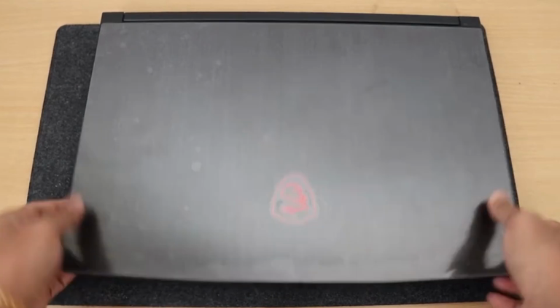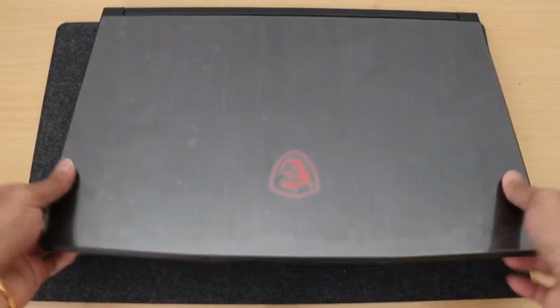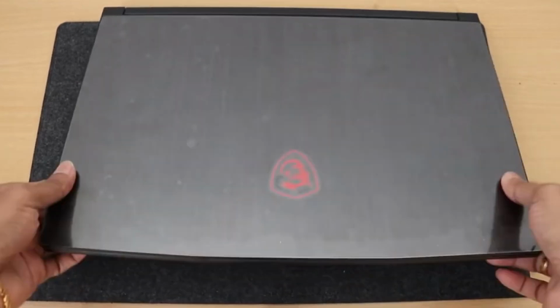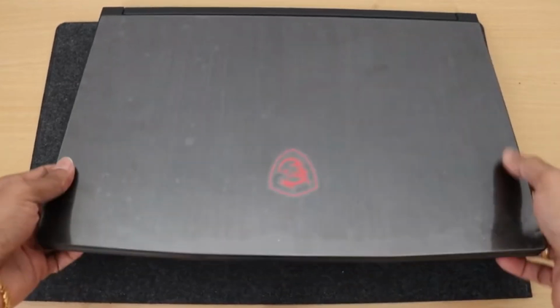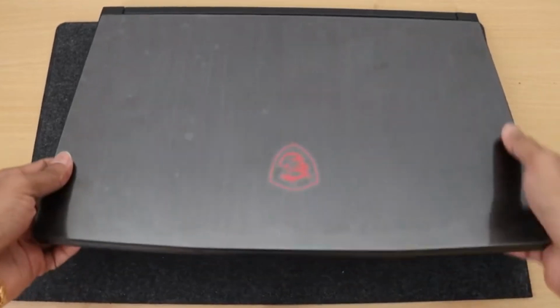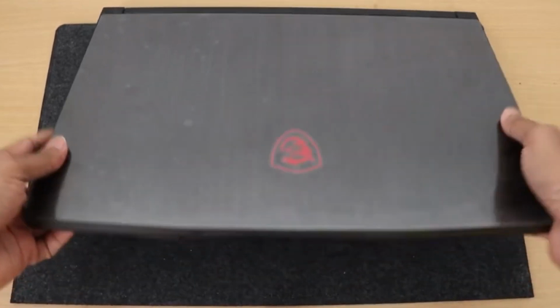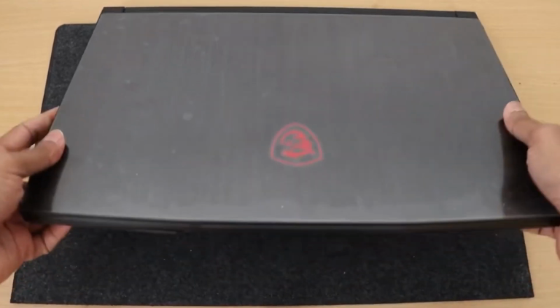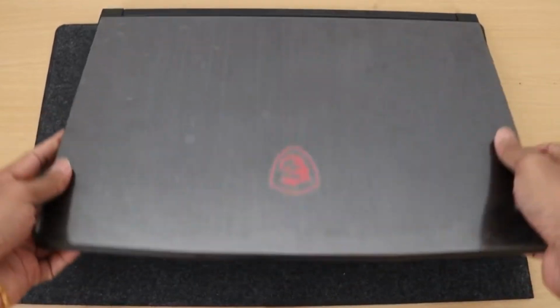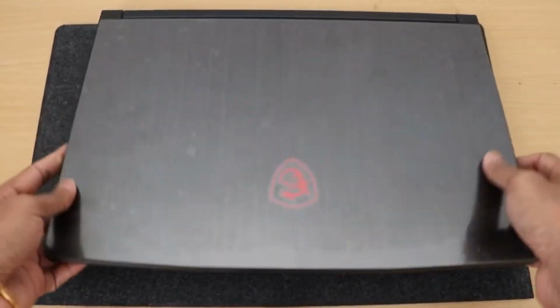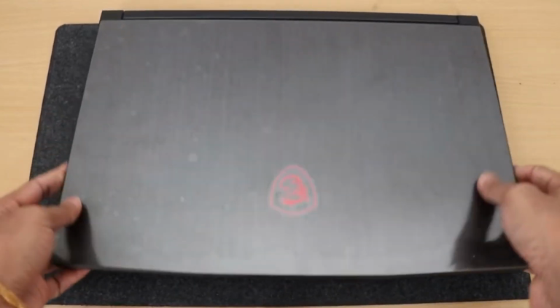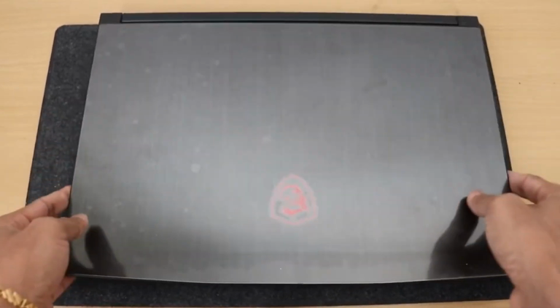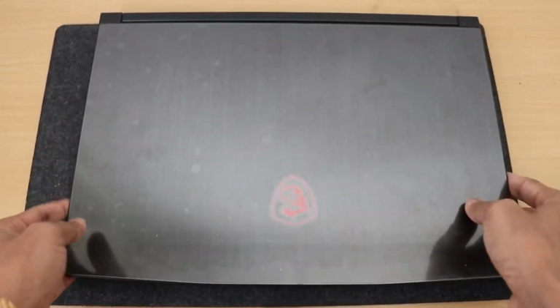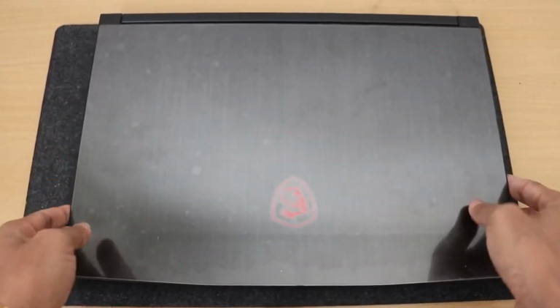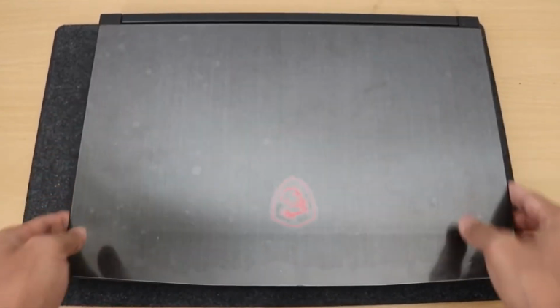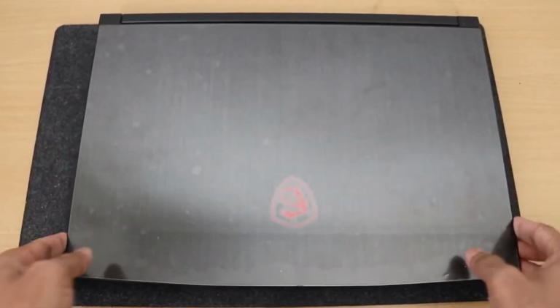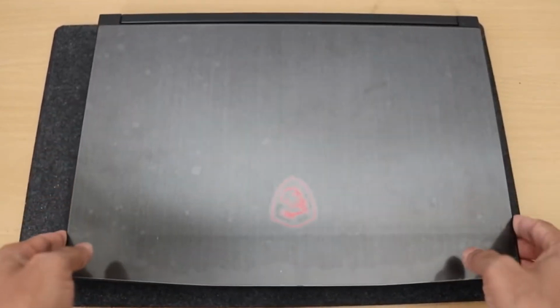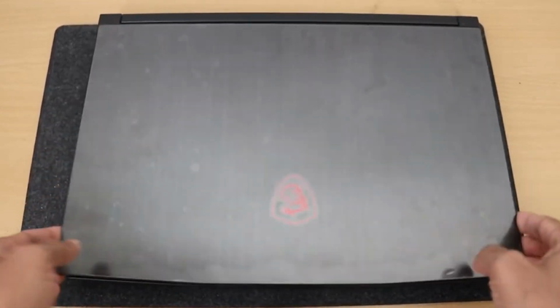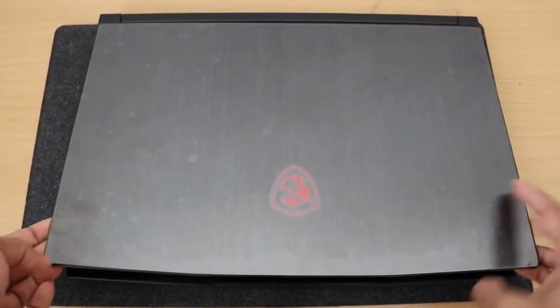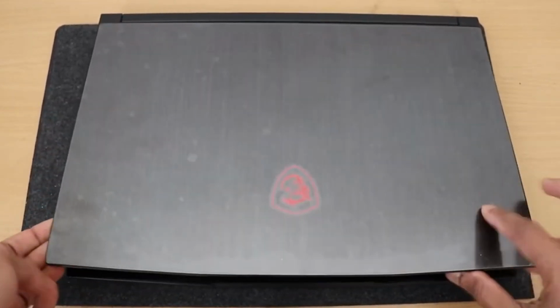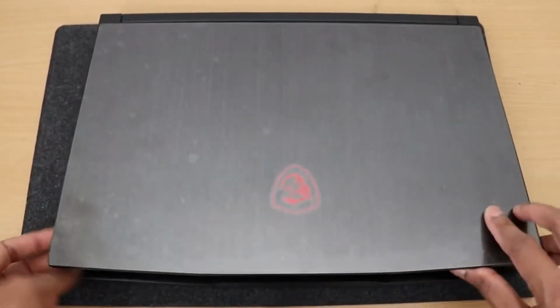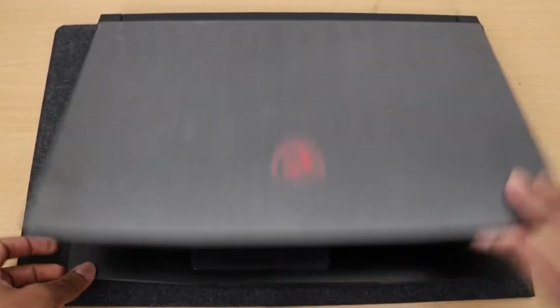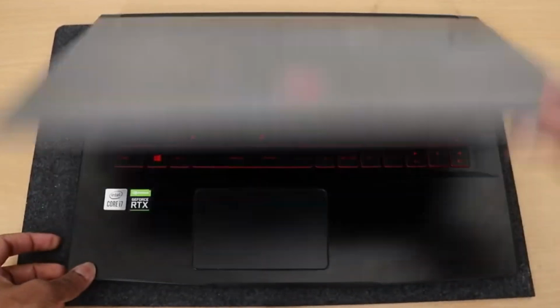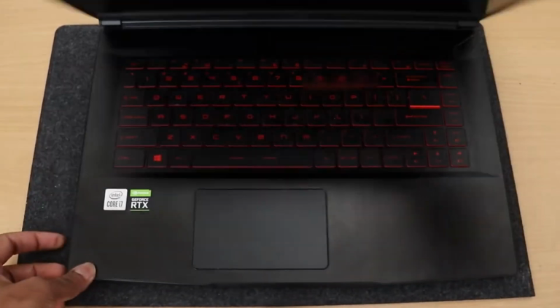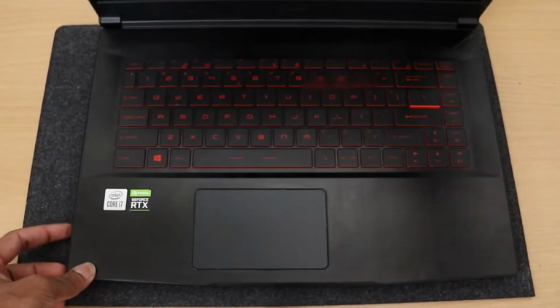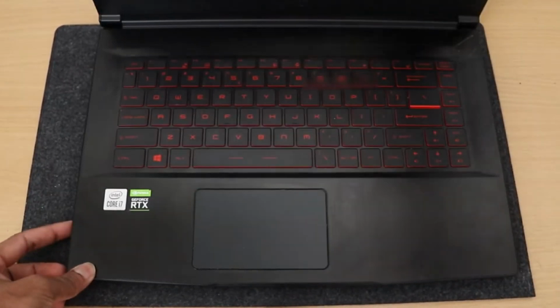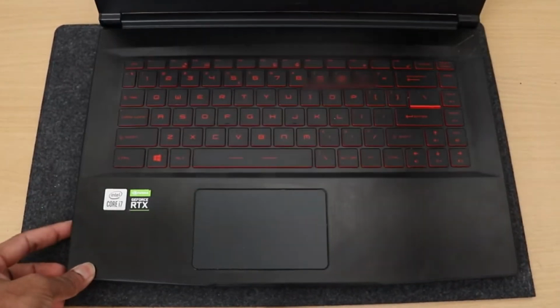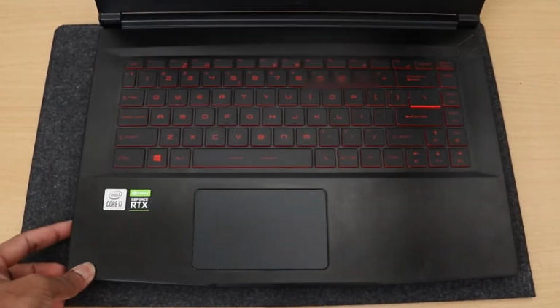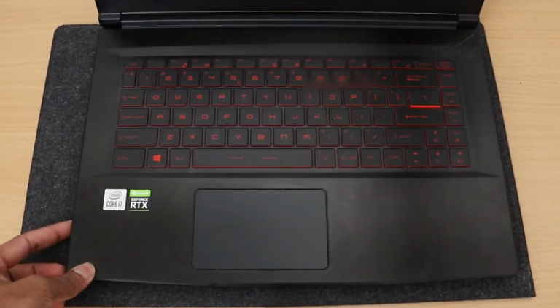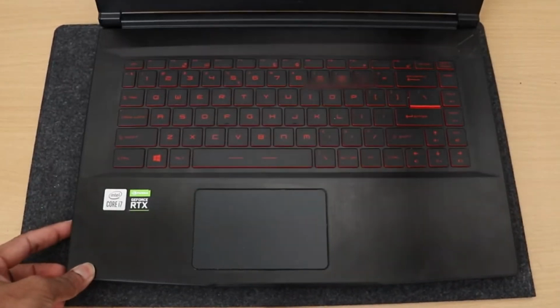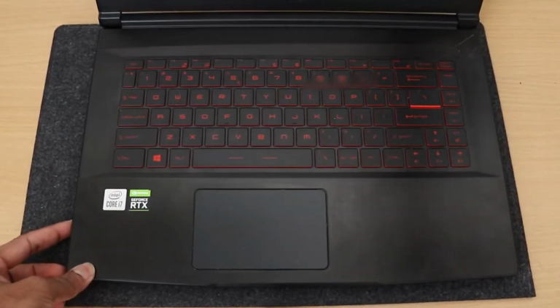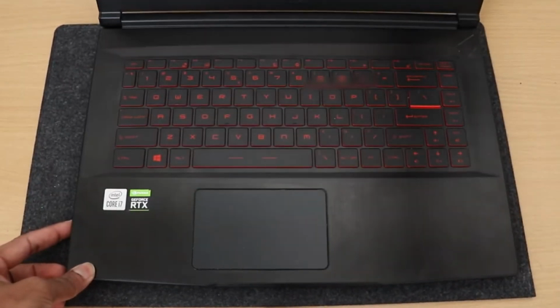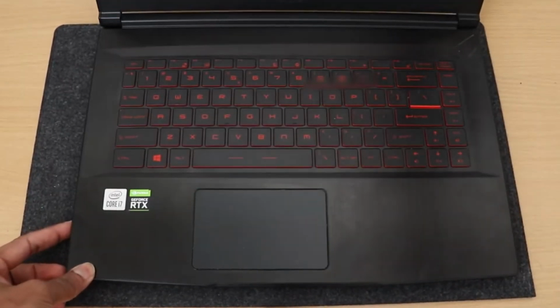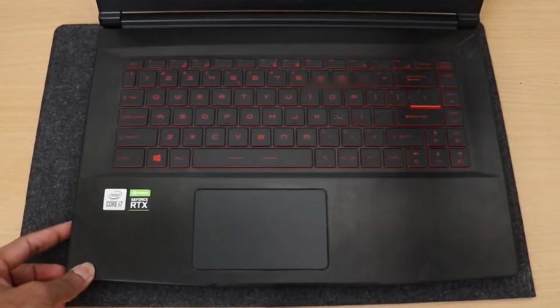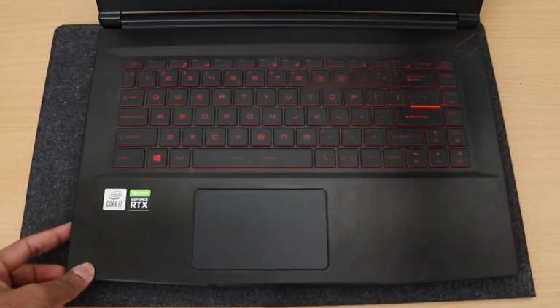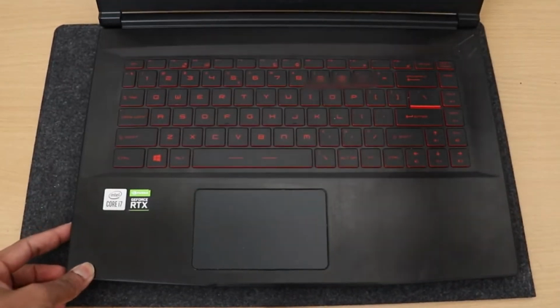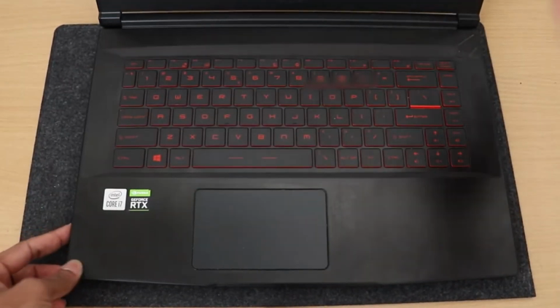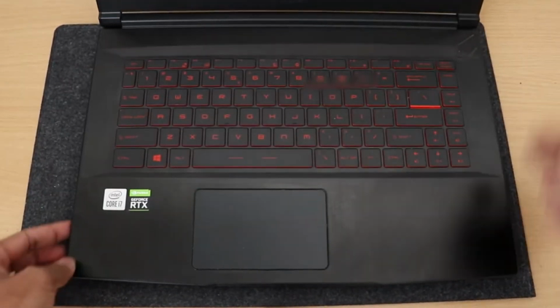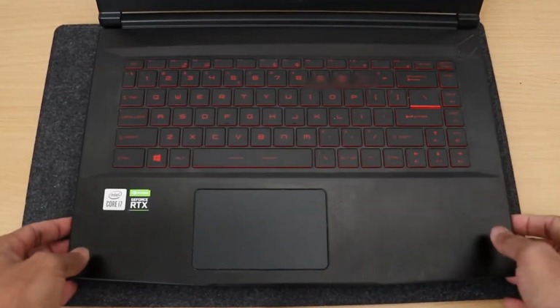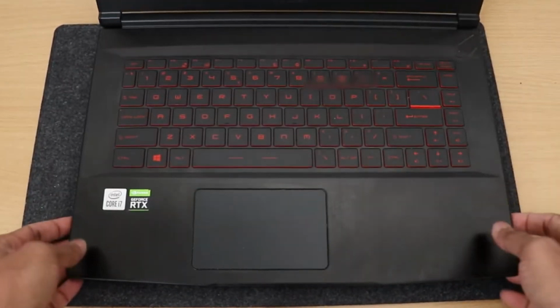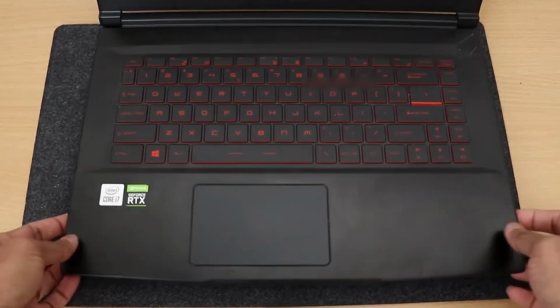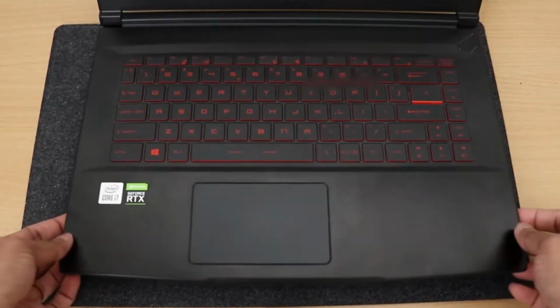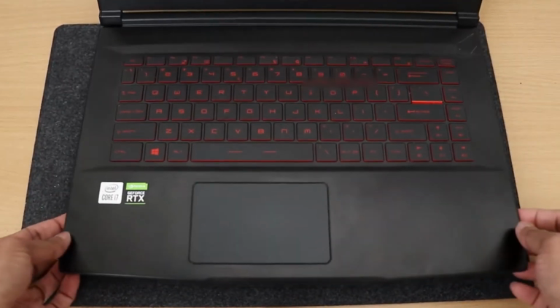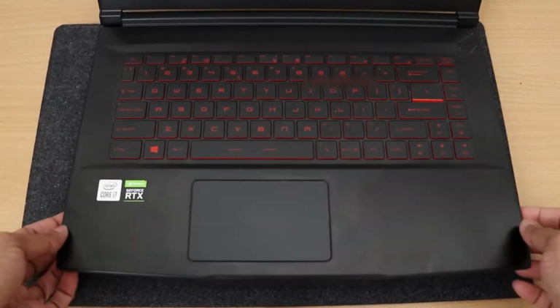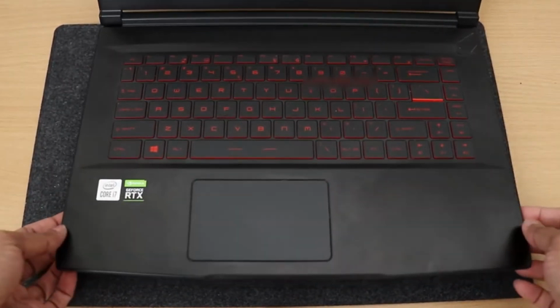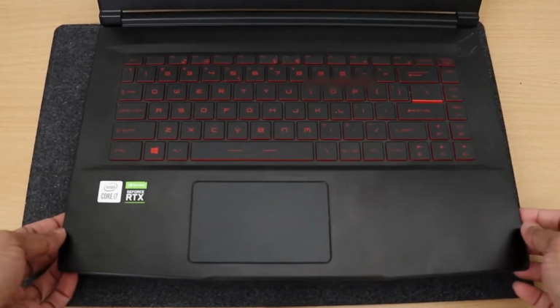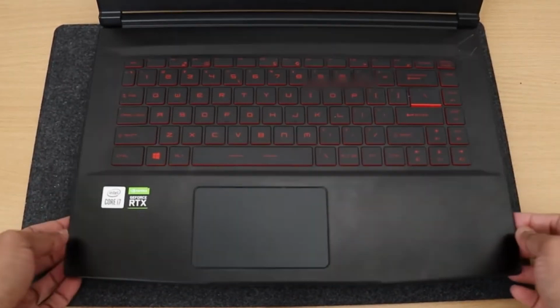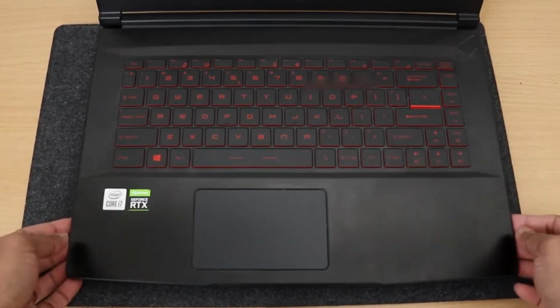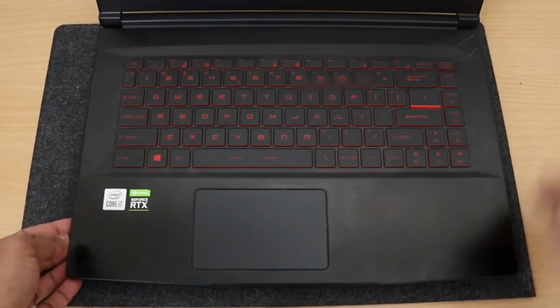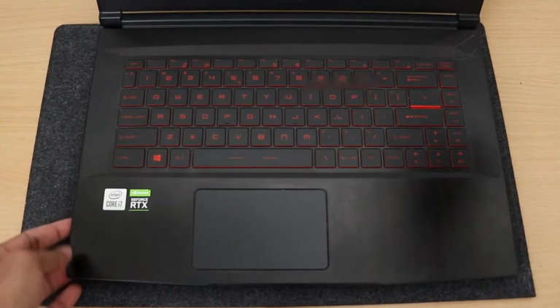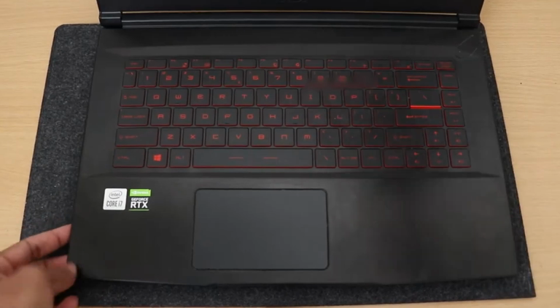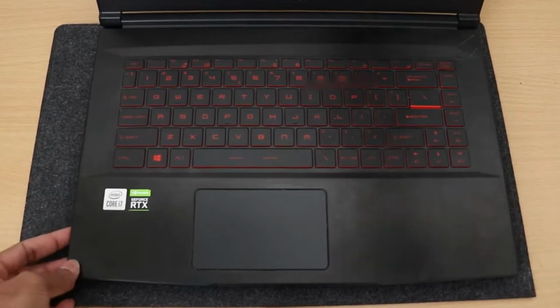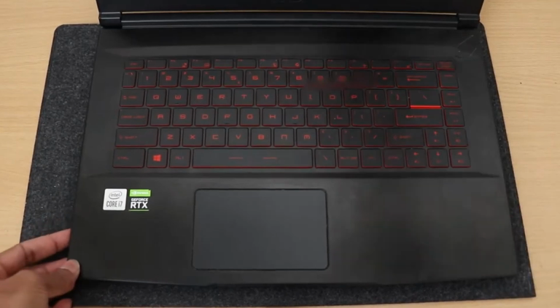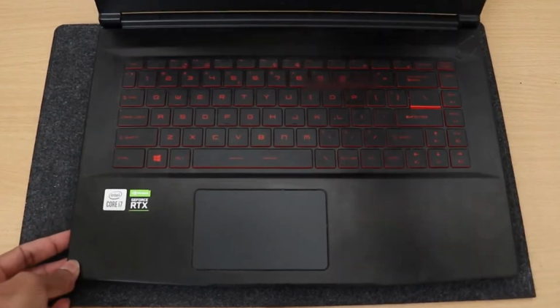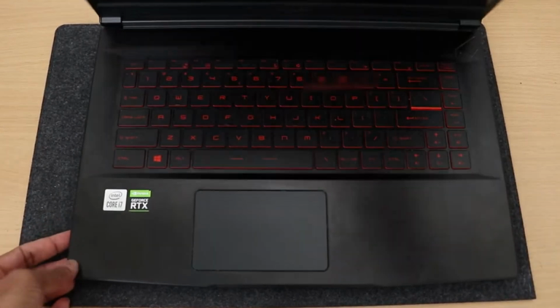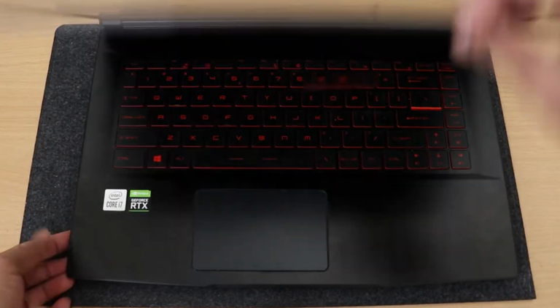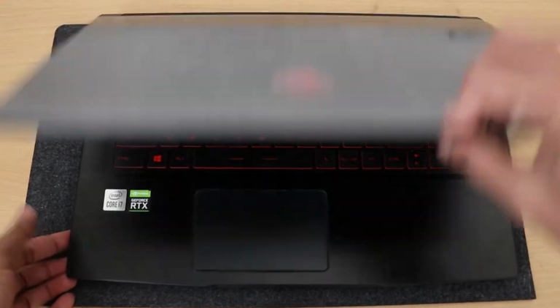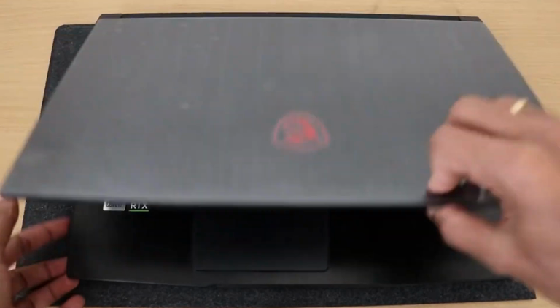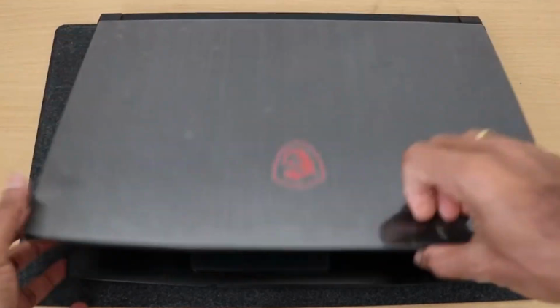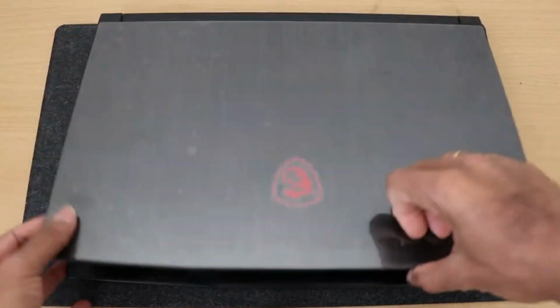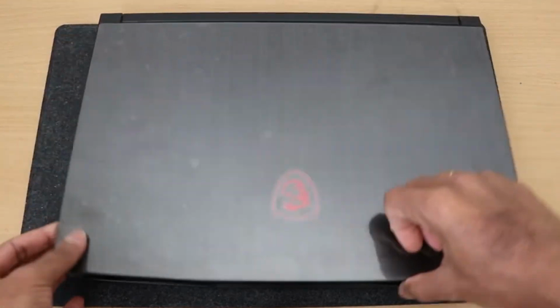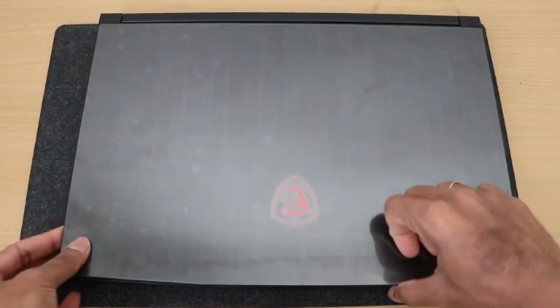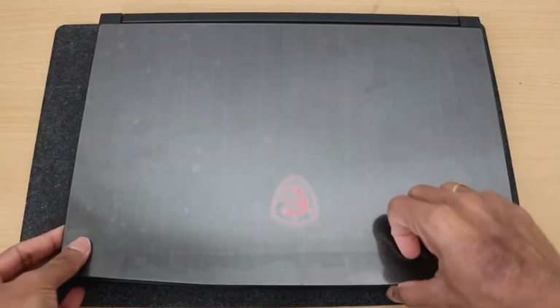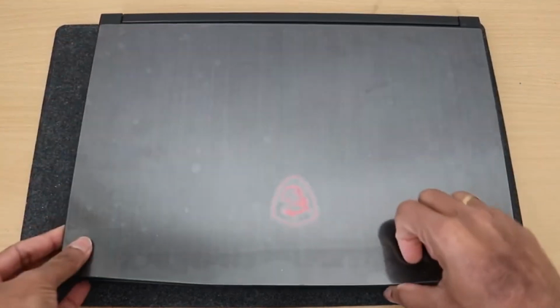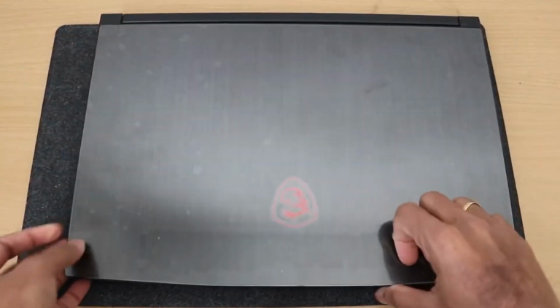Welcome back to the channel. Today I'm going to be opening up the MSI GF65 Thin 10 UE.